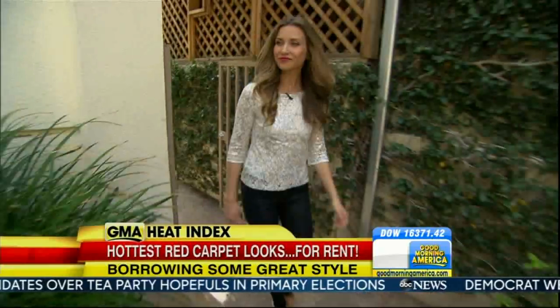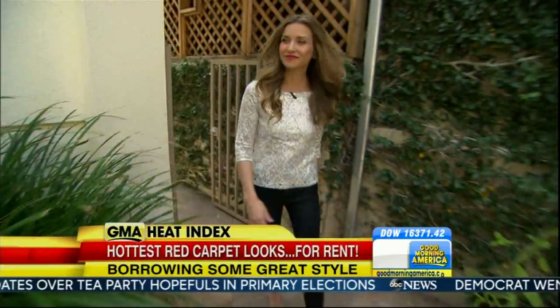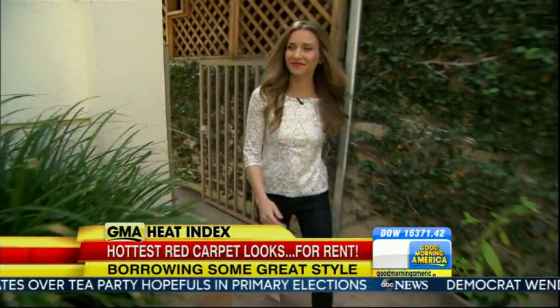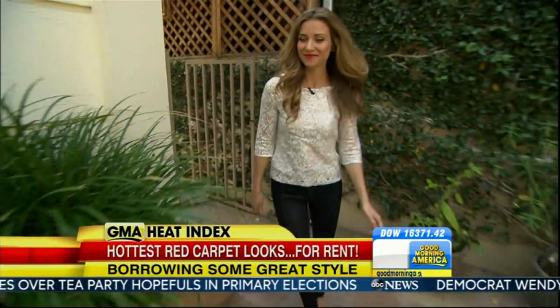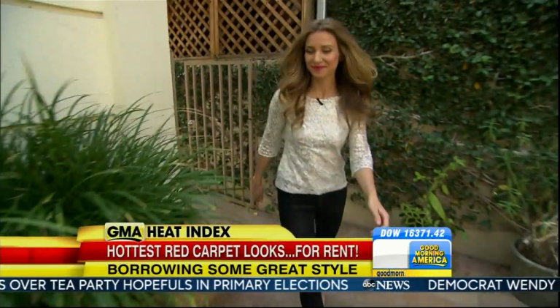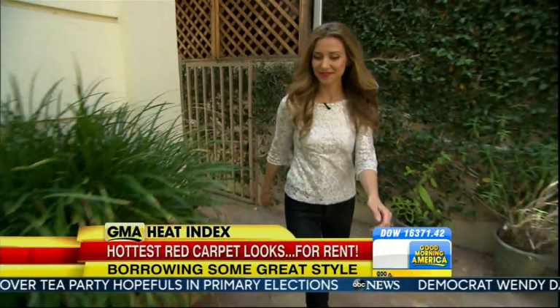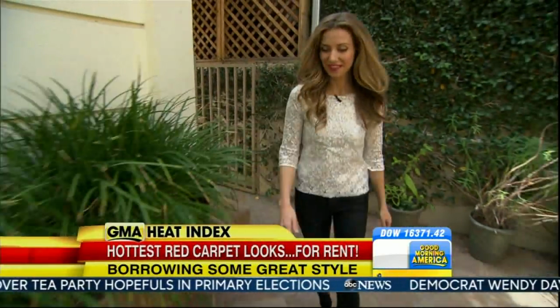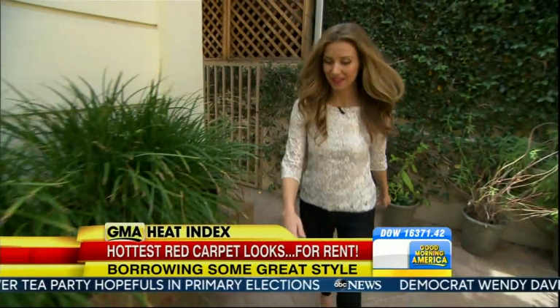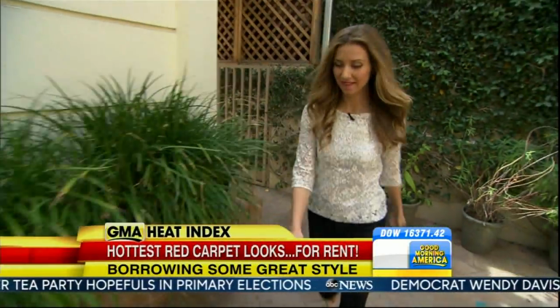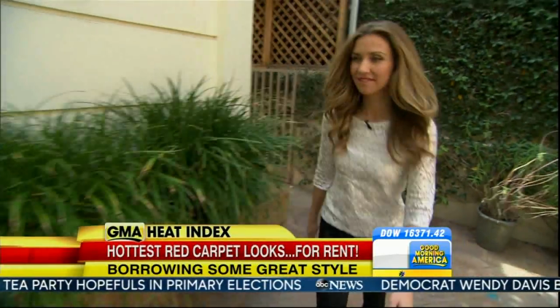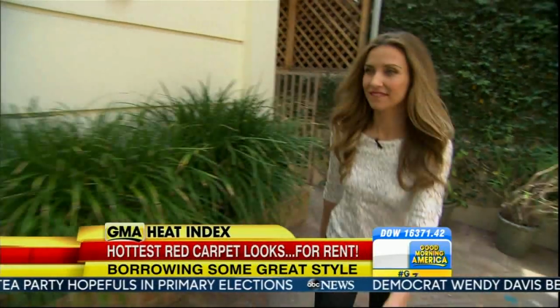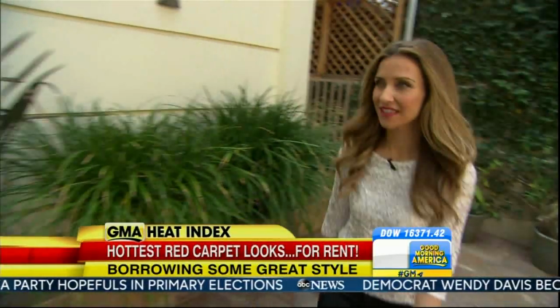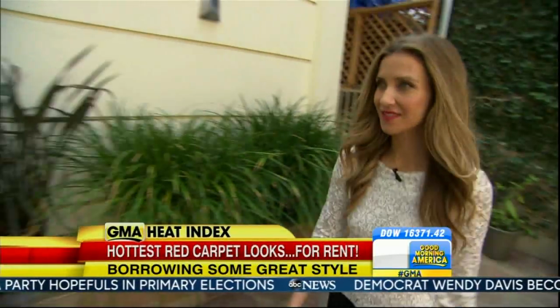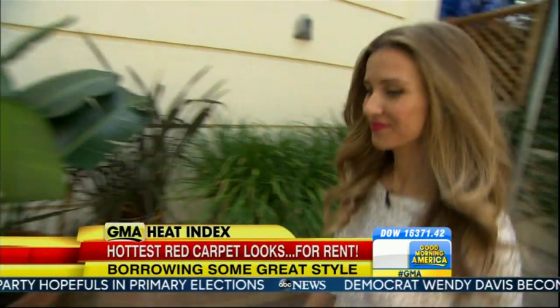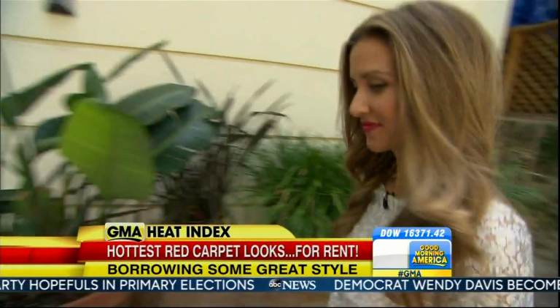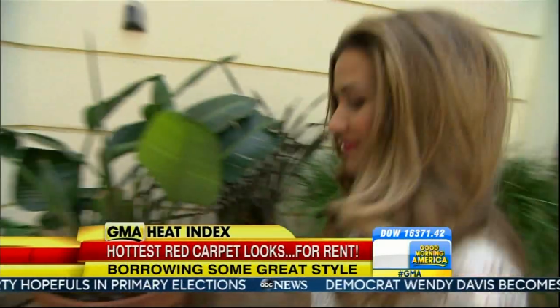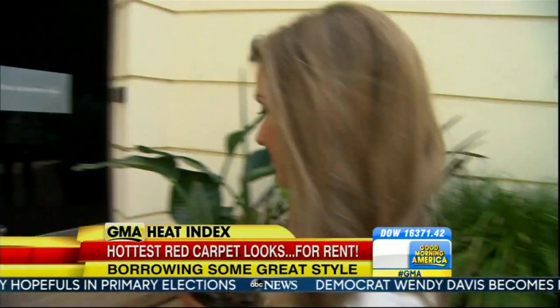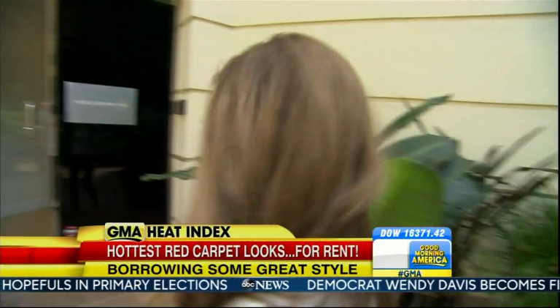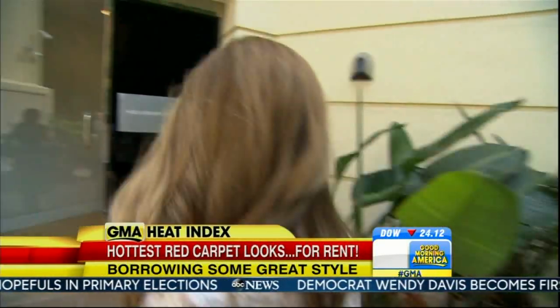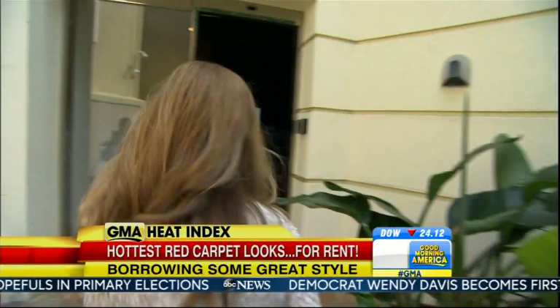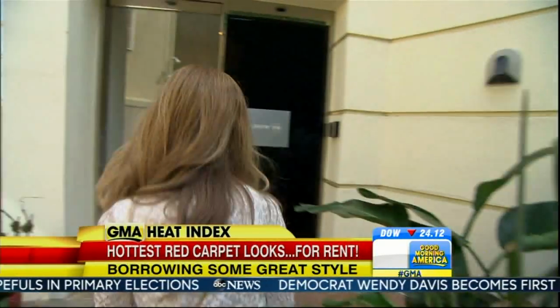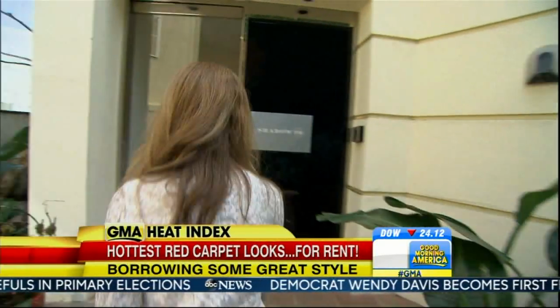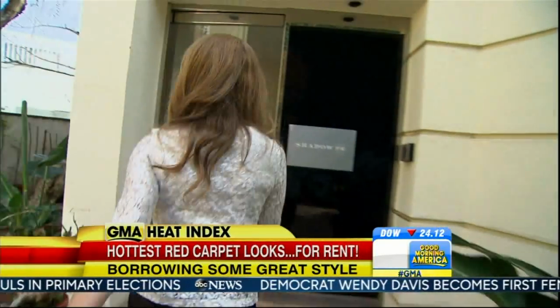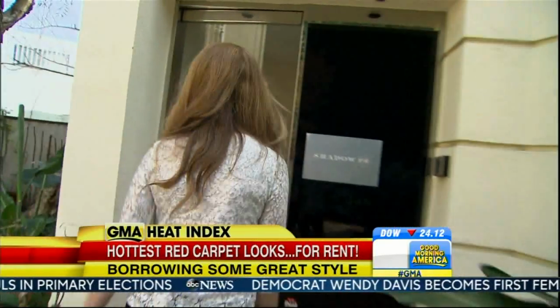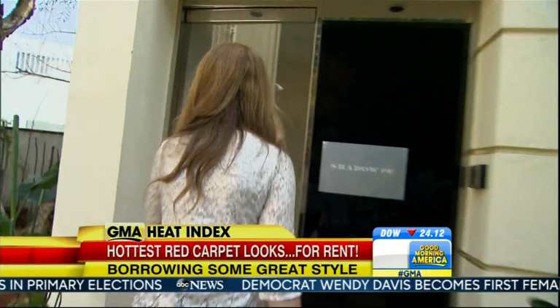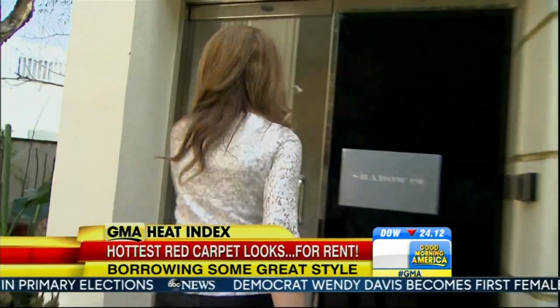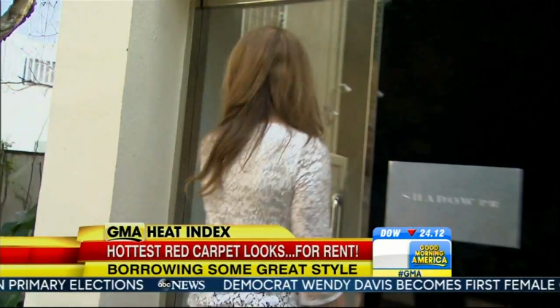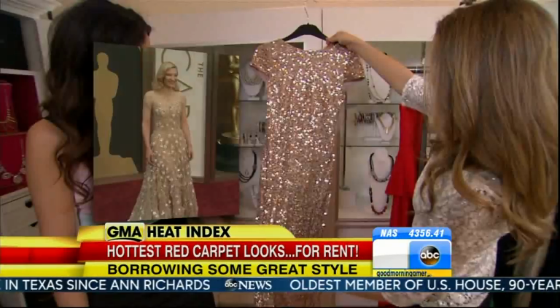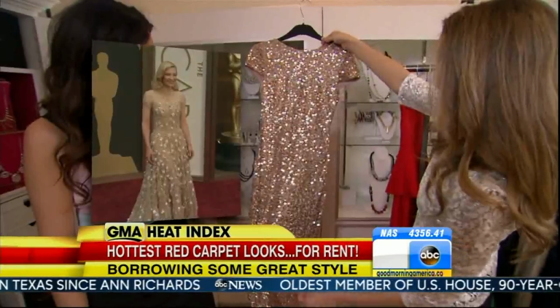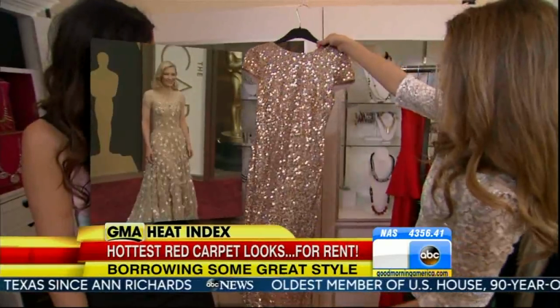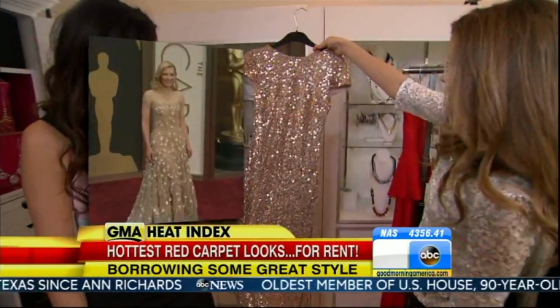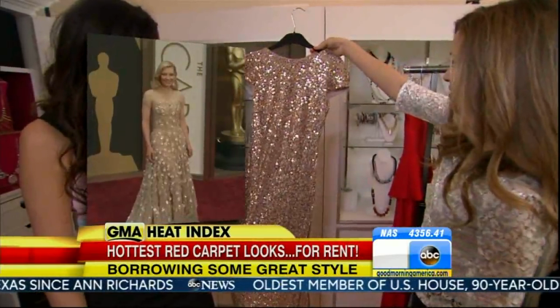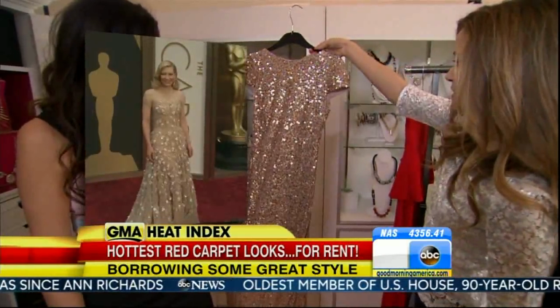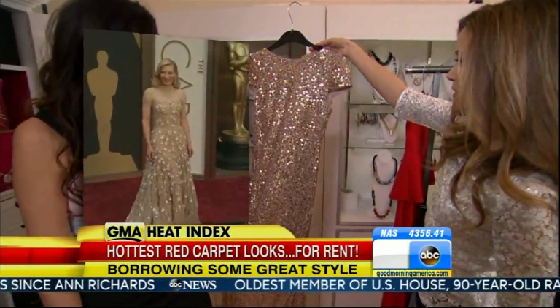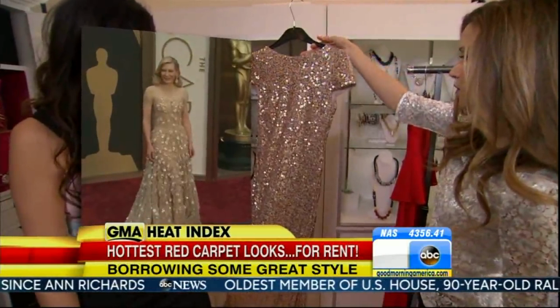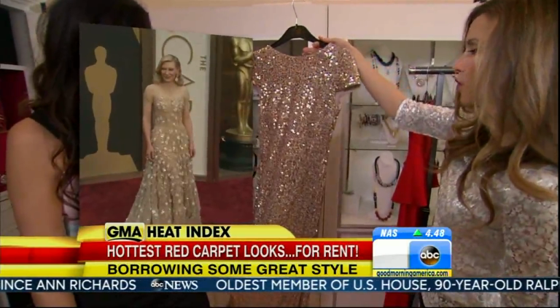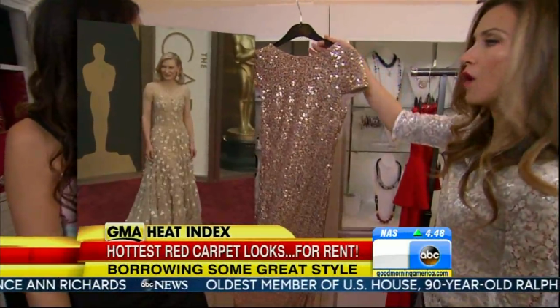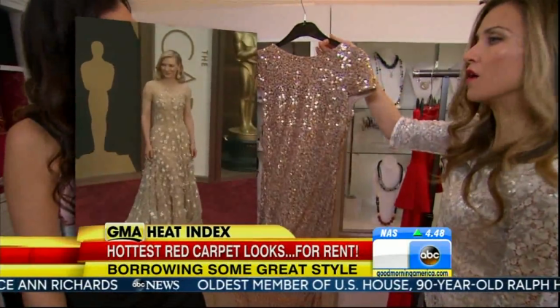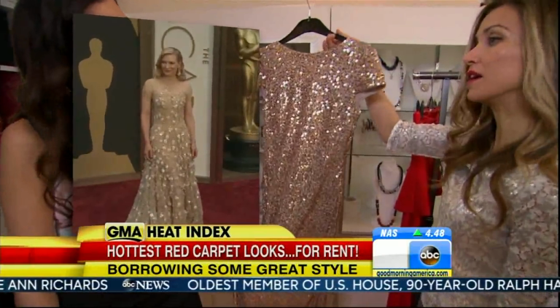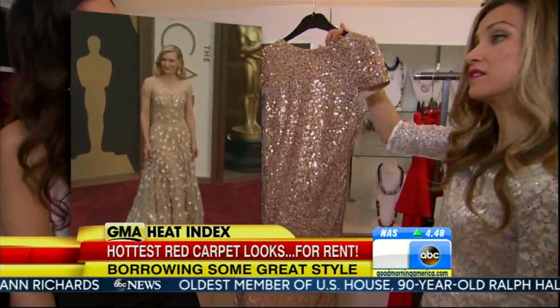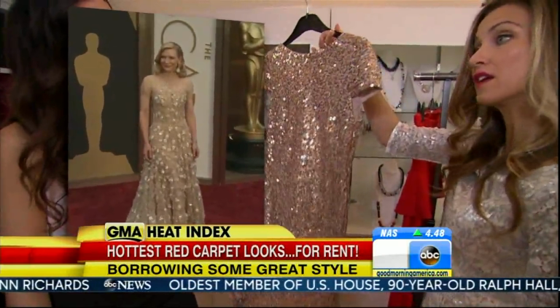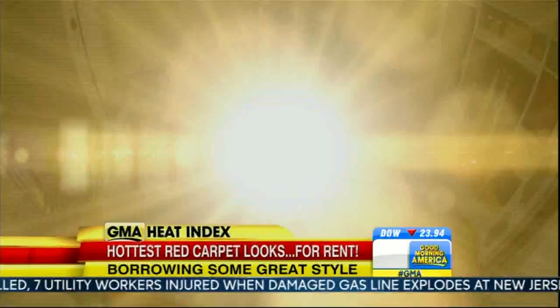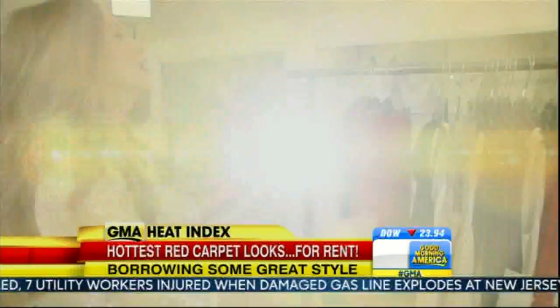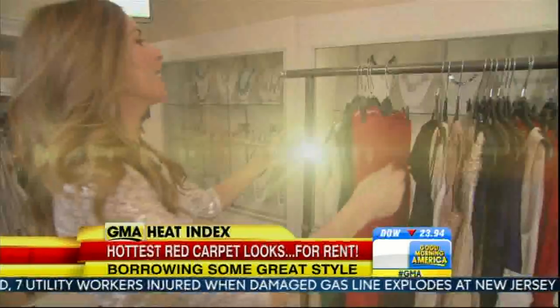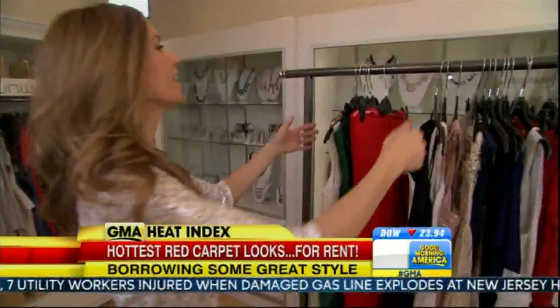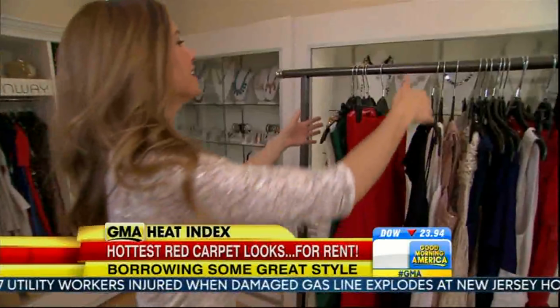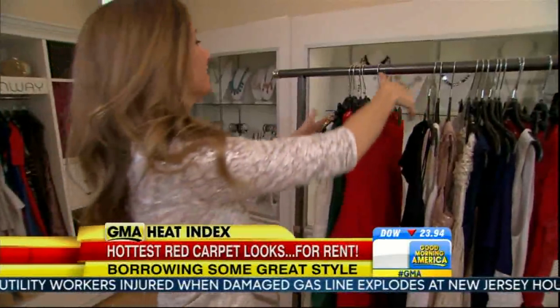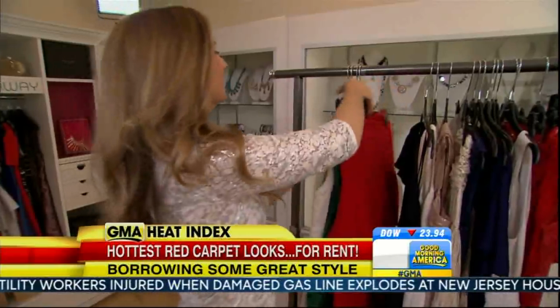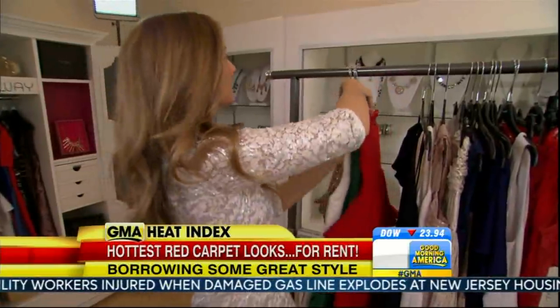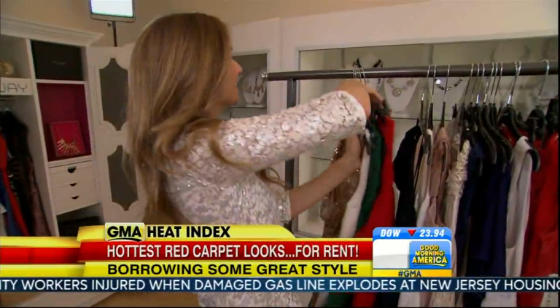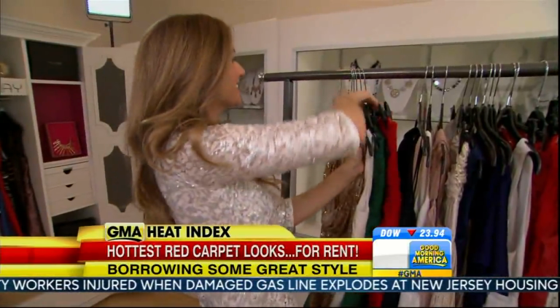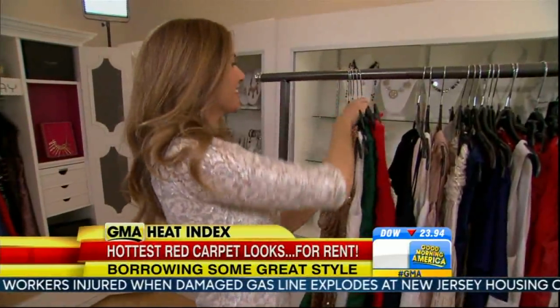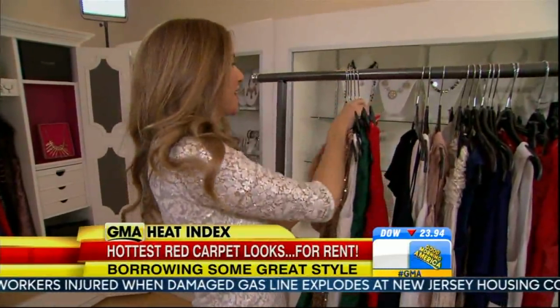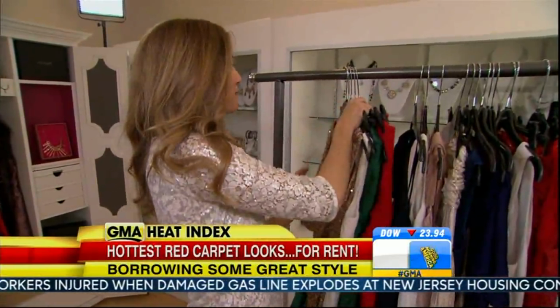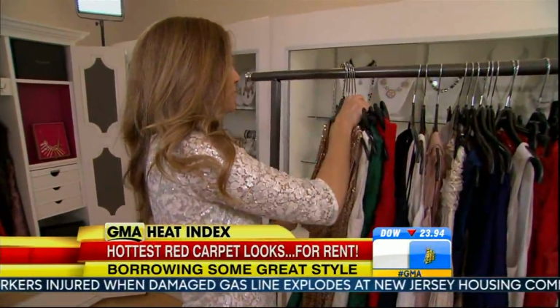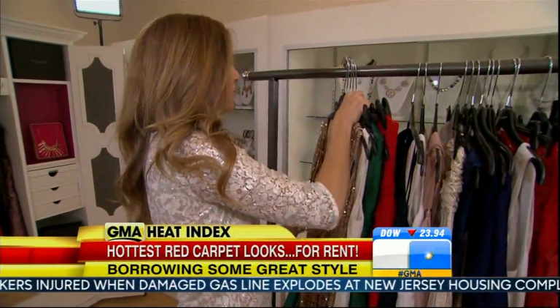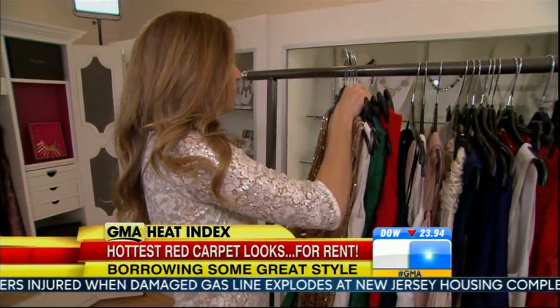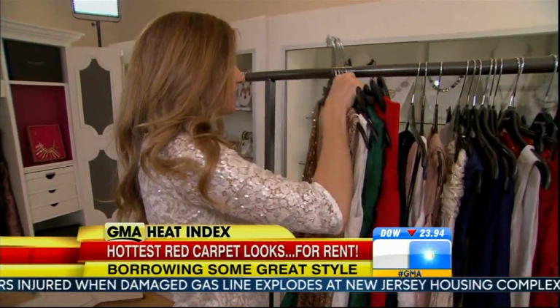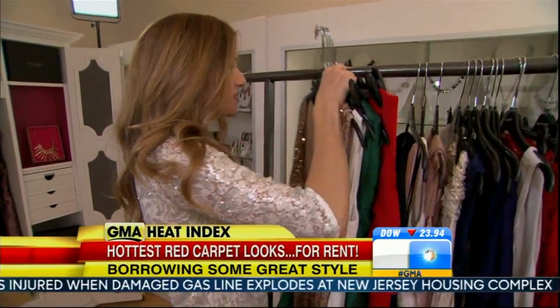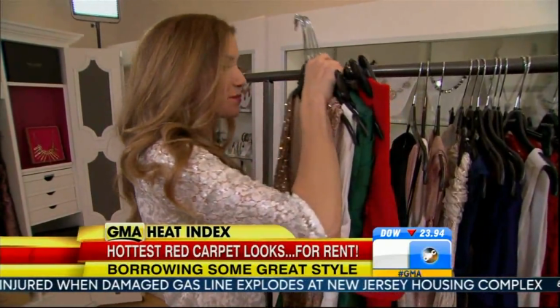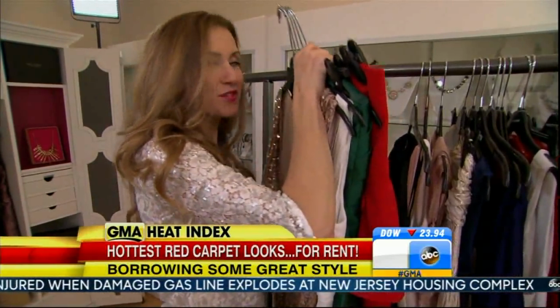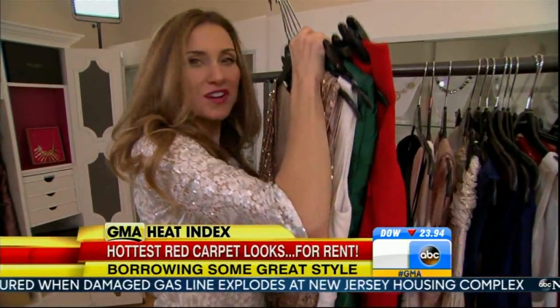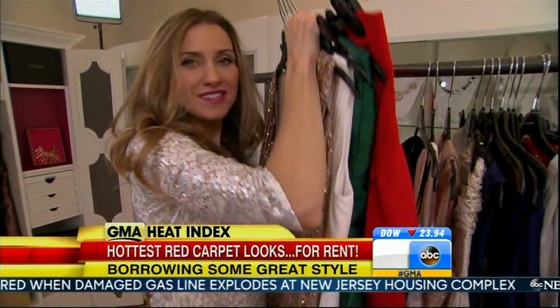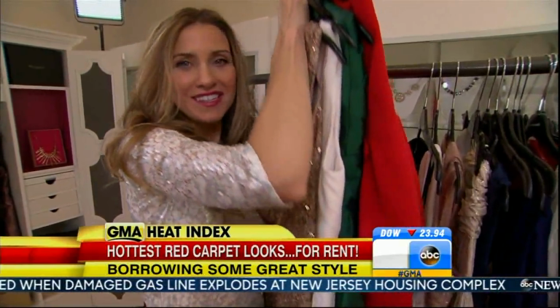So how can you capture that red carpet look for a gorgeous gala? All right, time to try on some dresses.